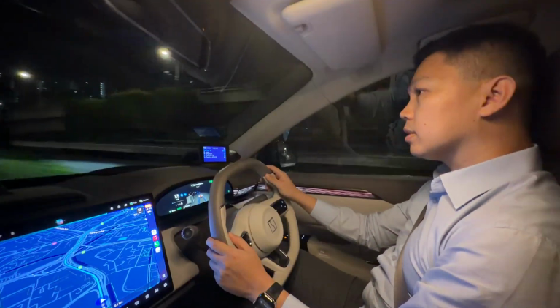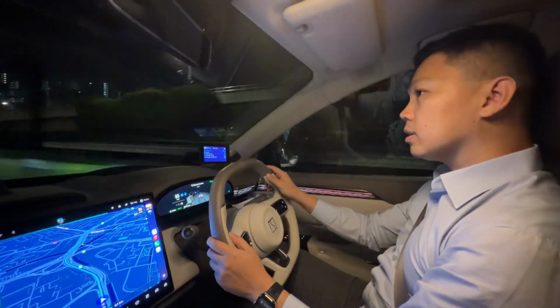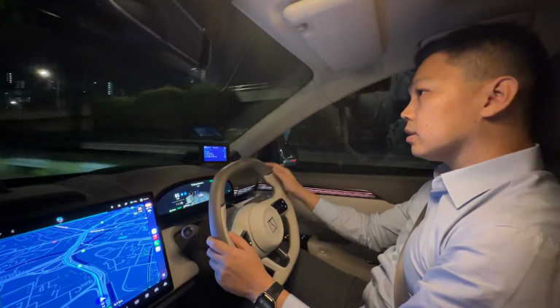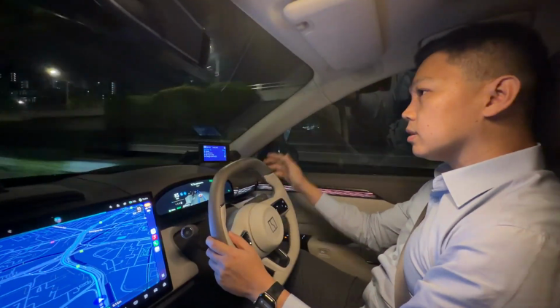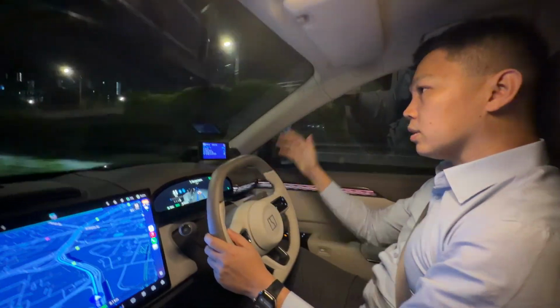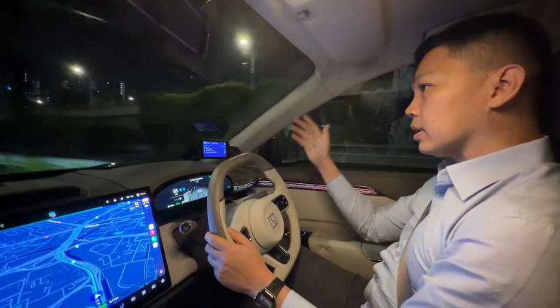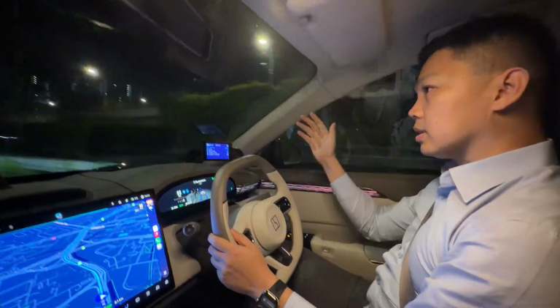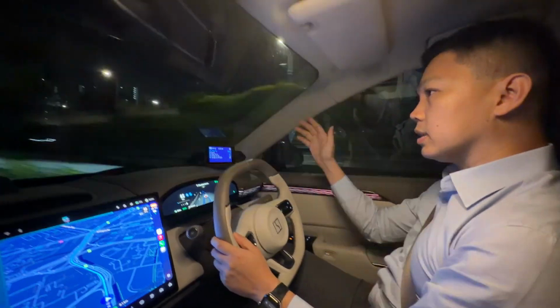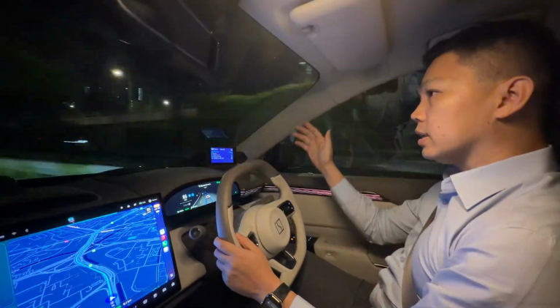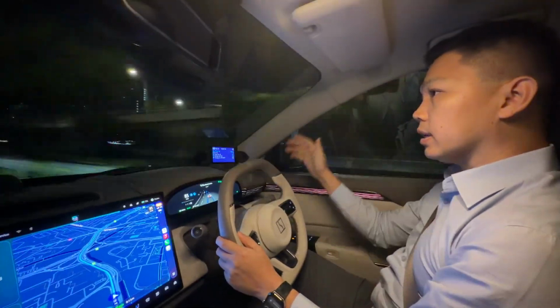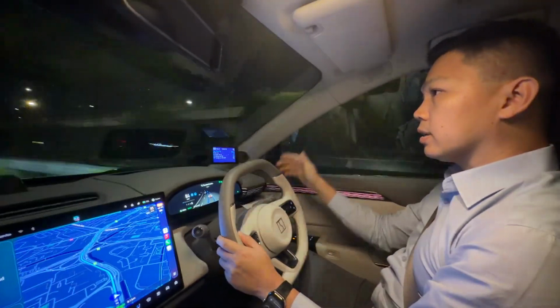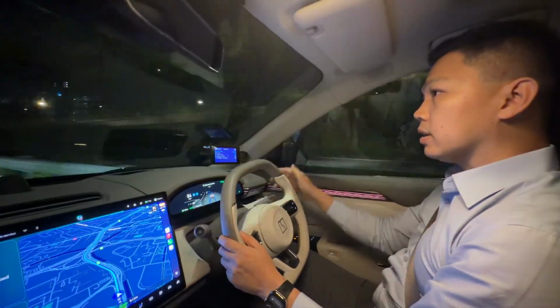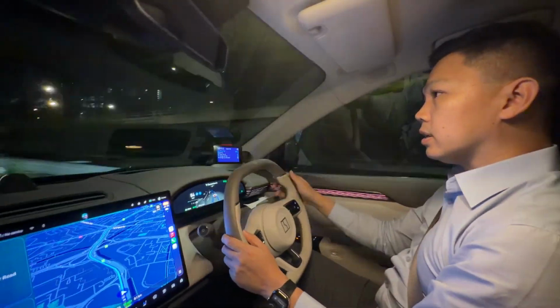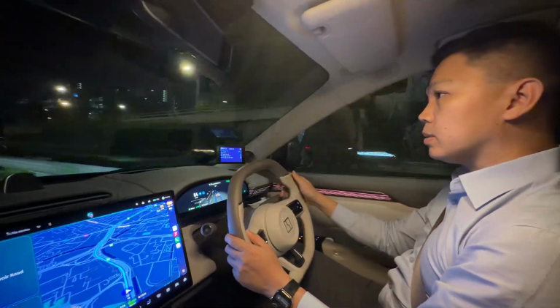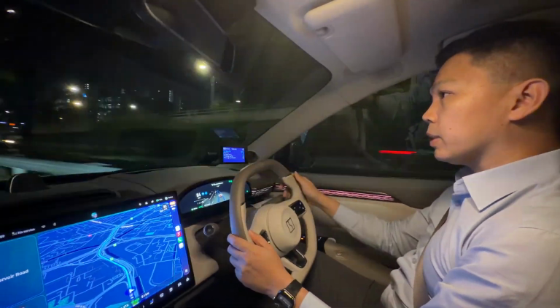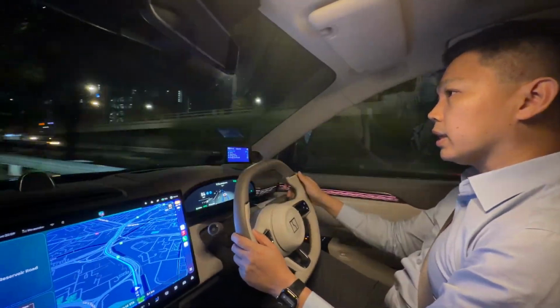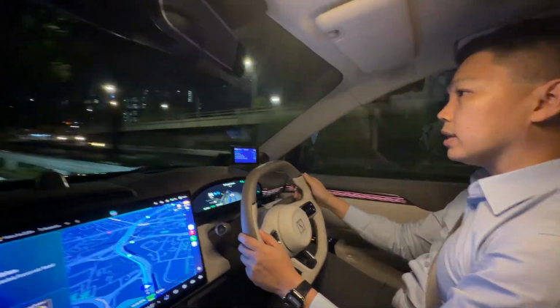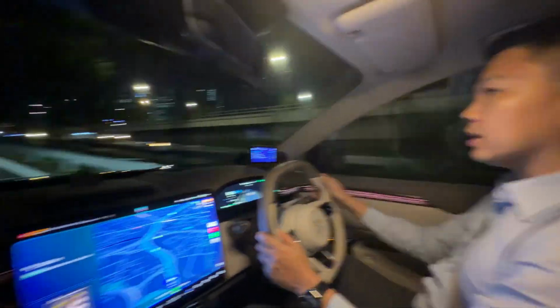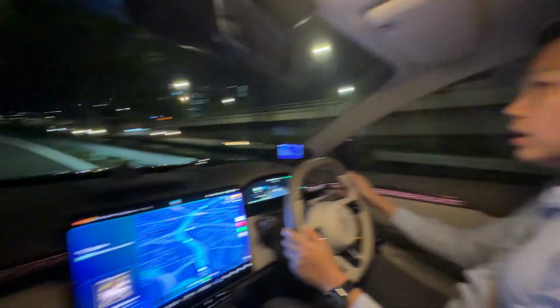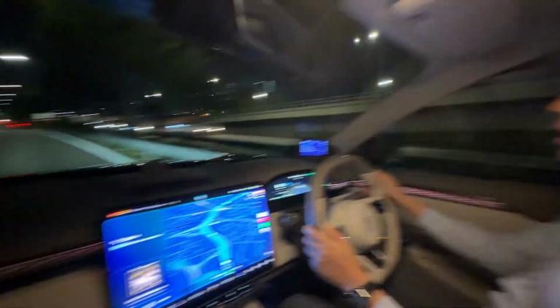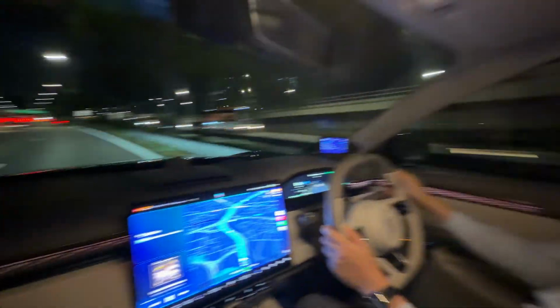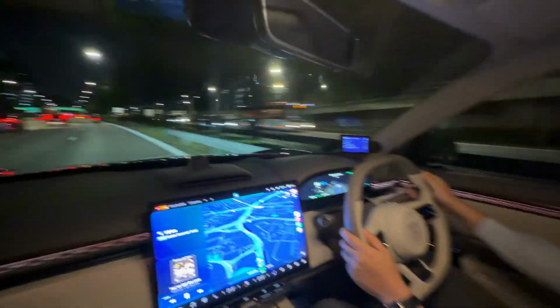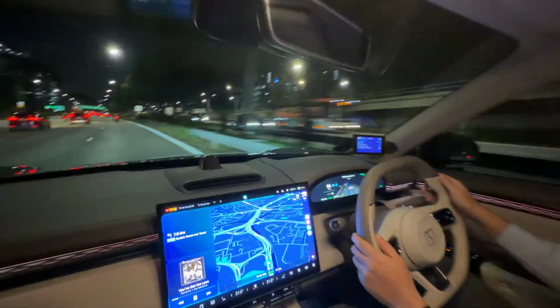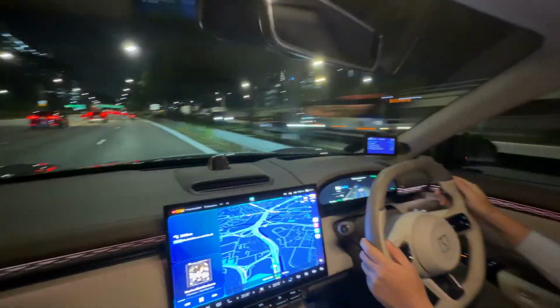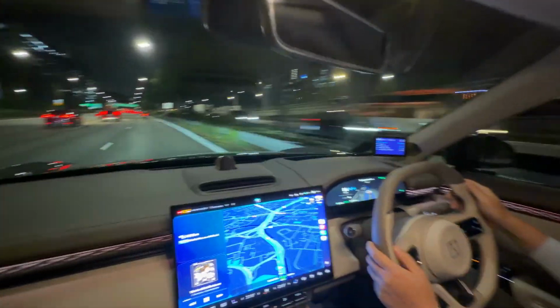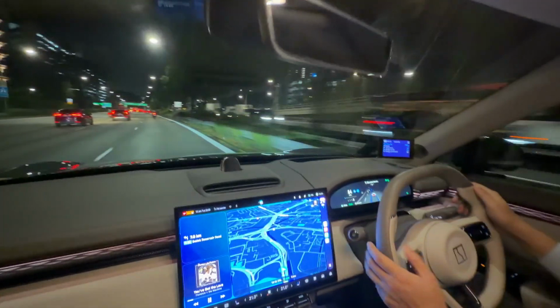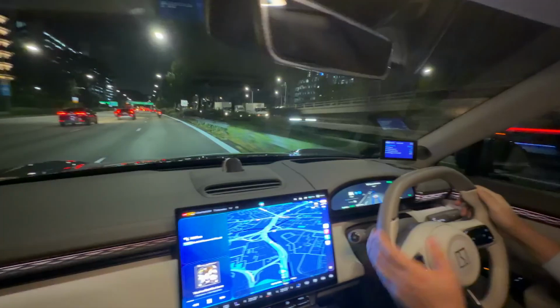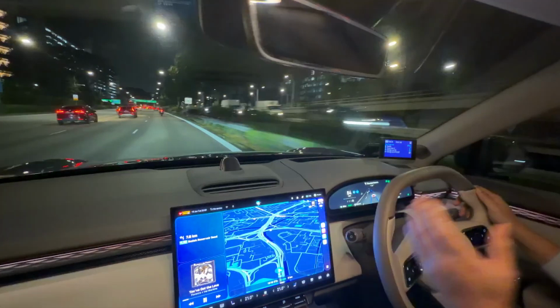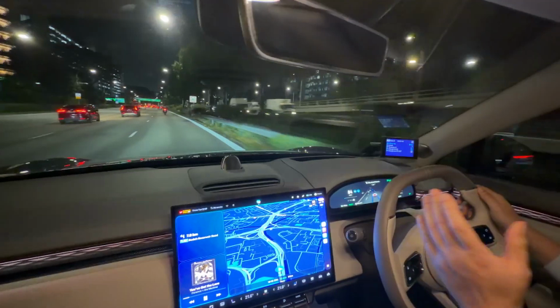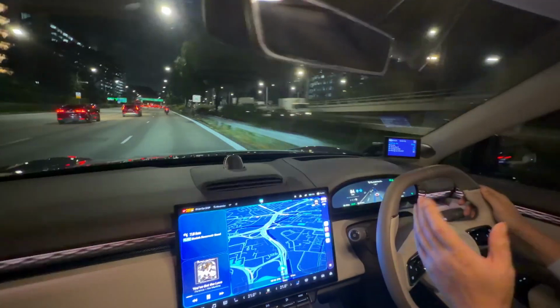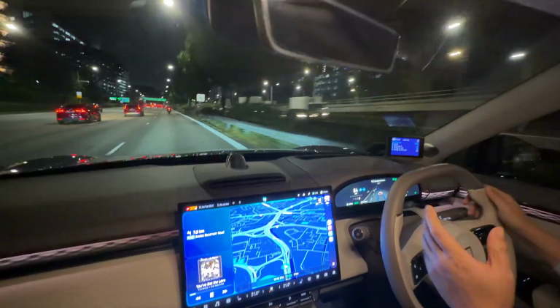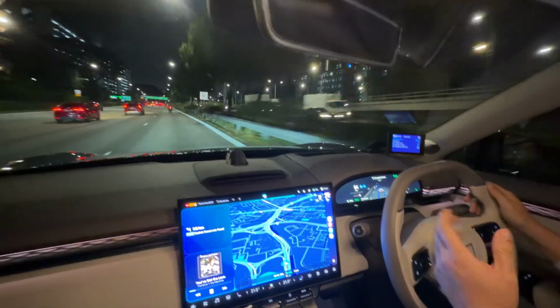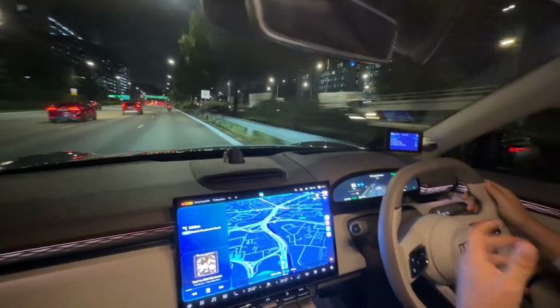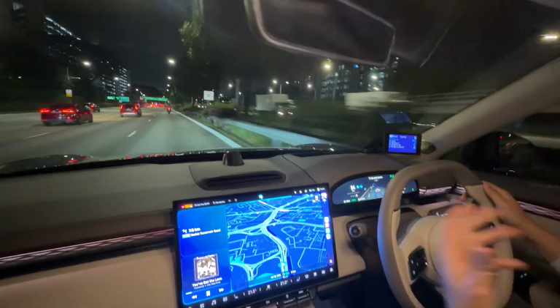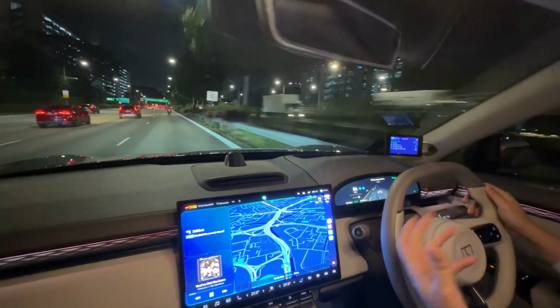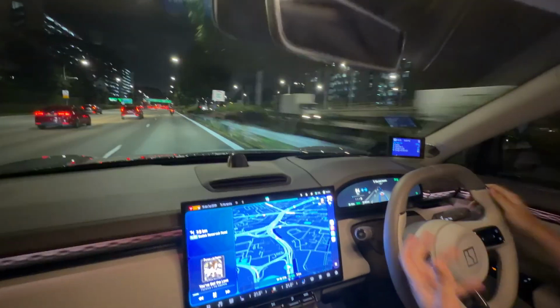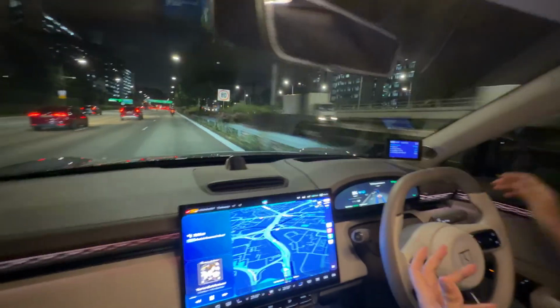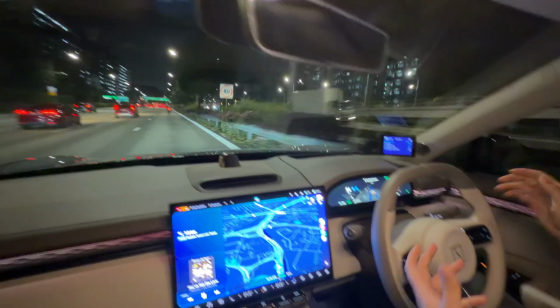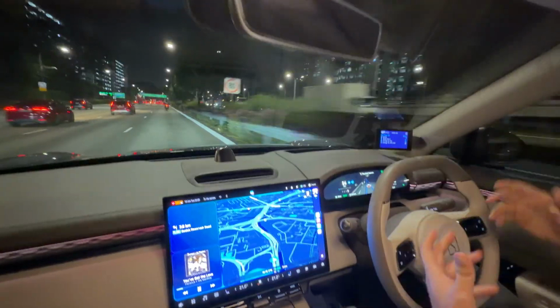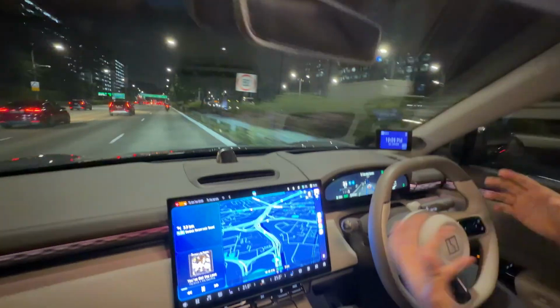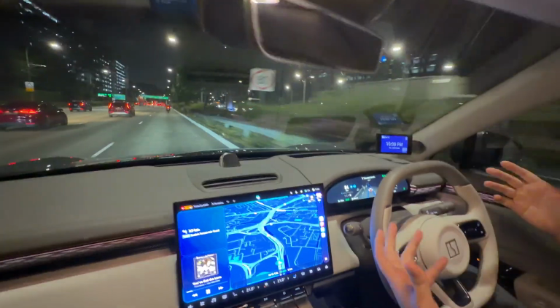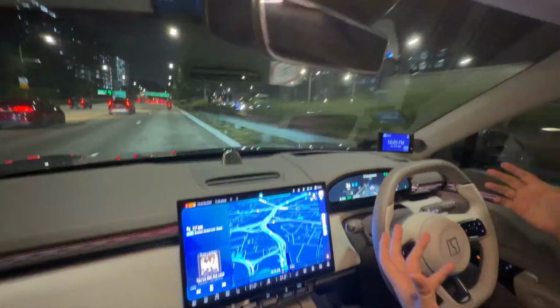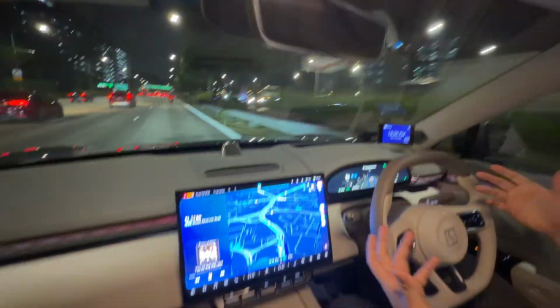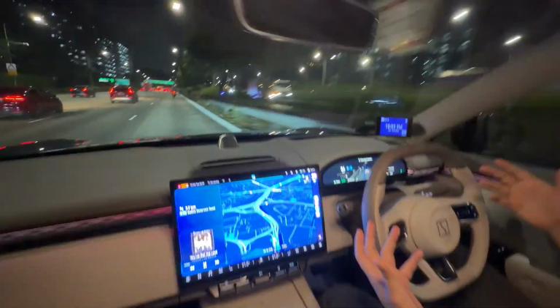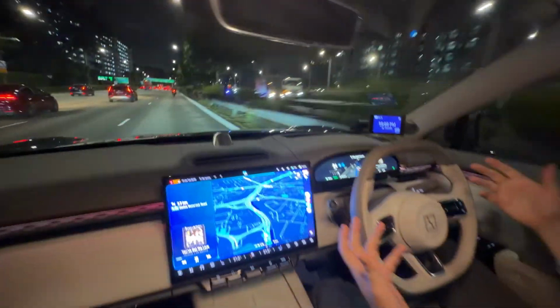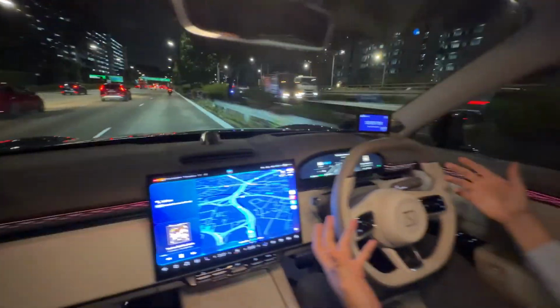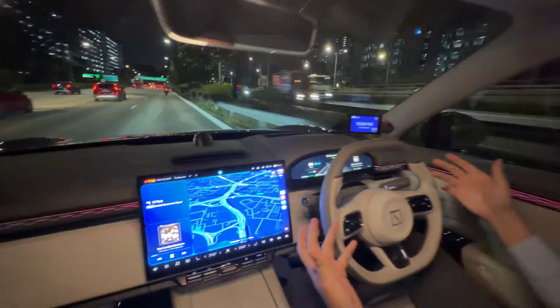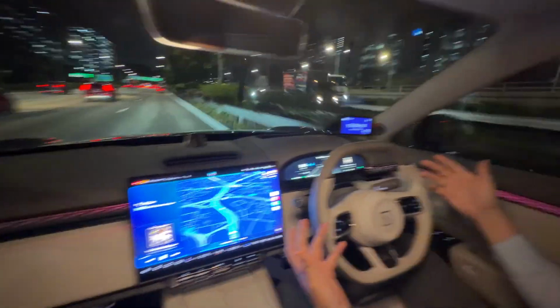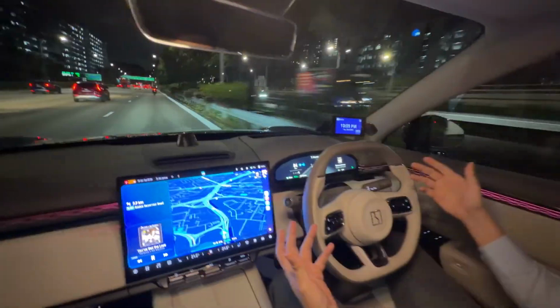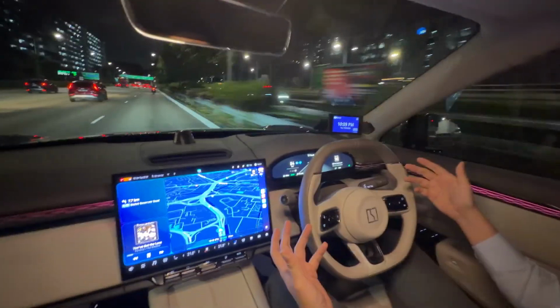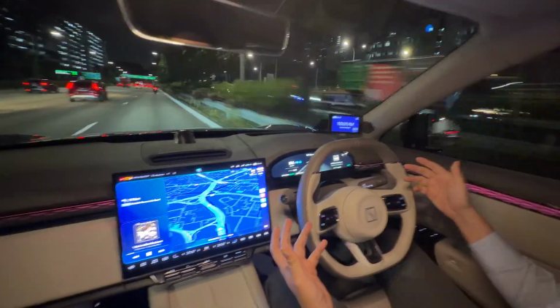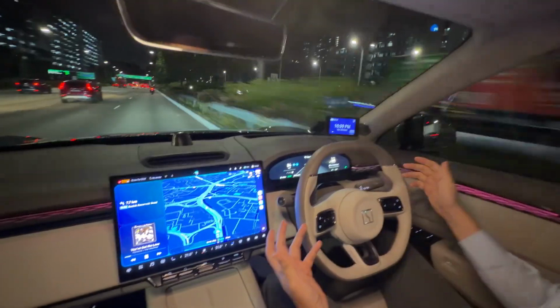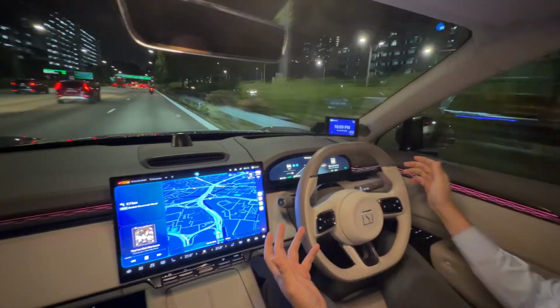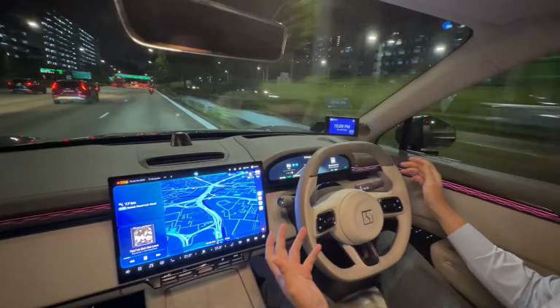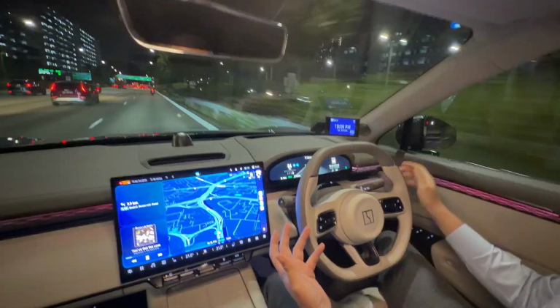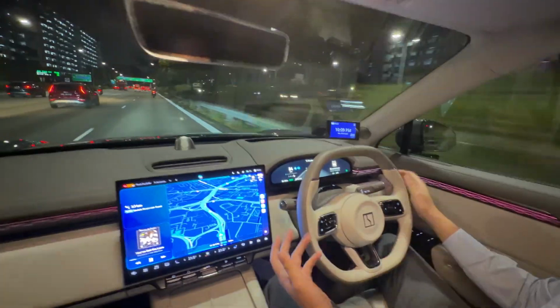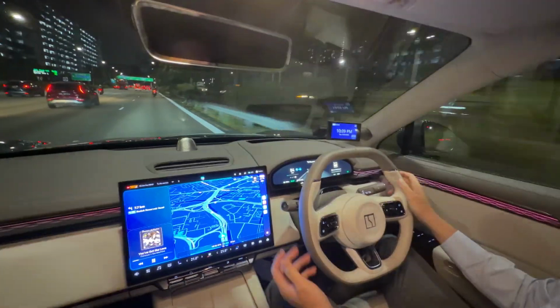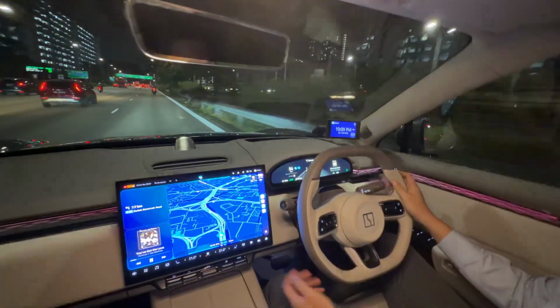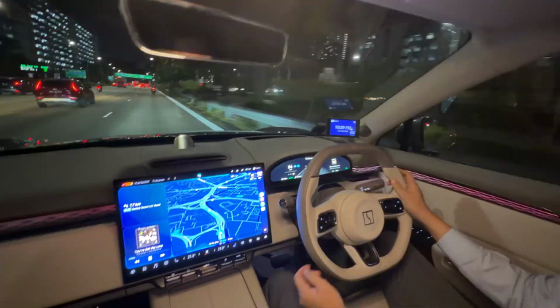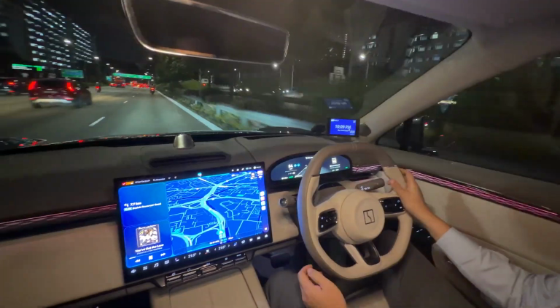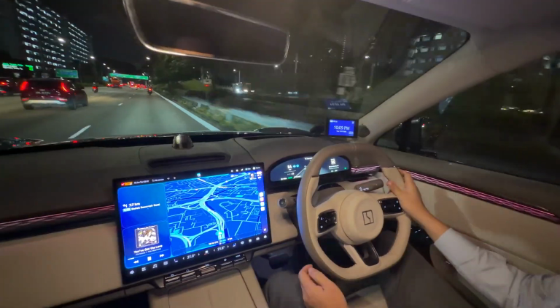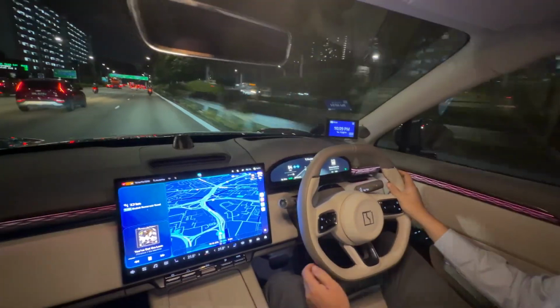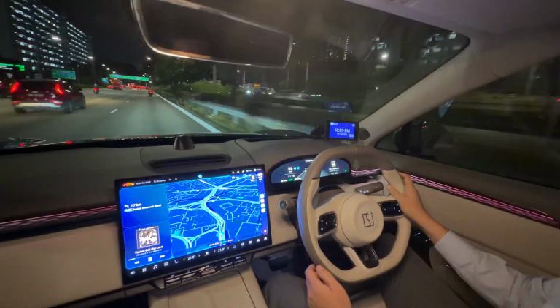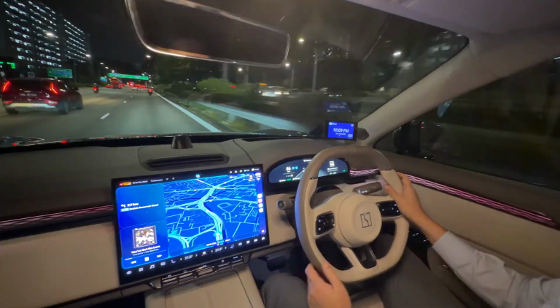You can see that it's making the turns by itself — though humans should always be prepared to take over at any given time.